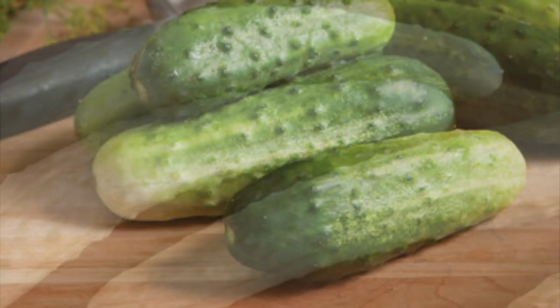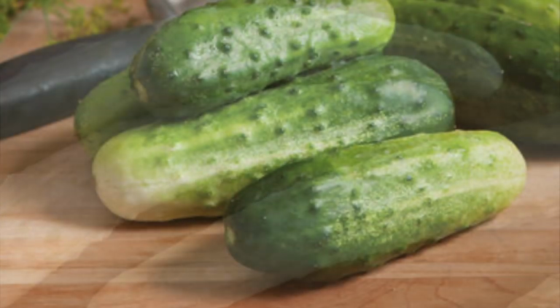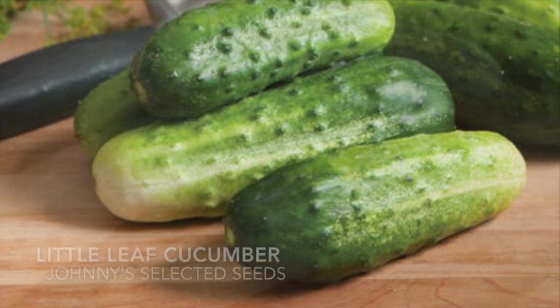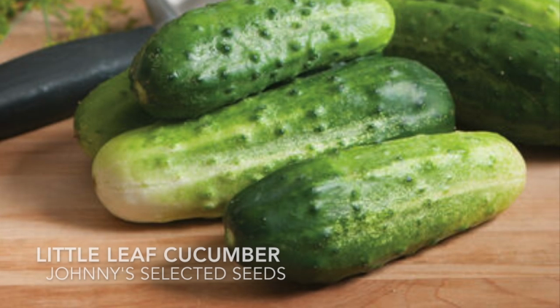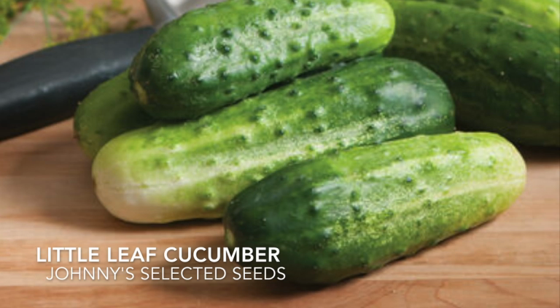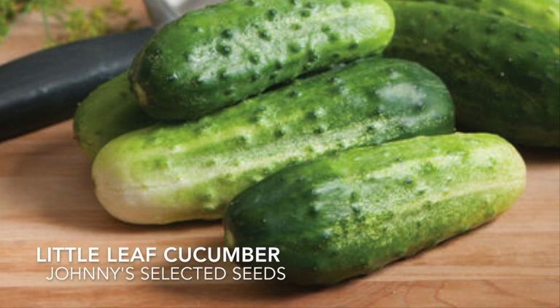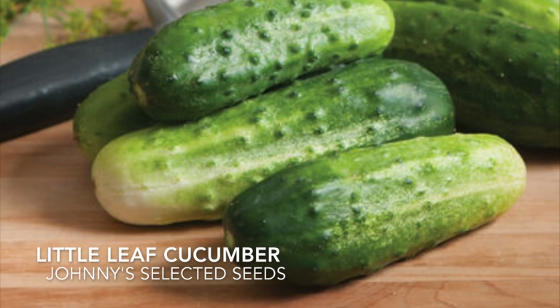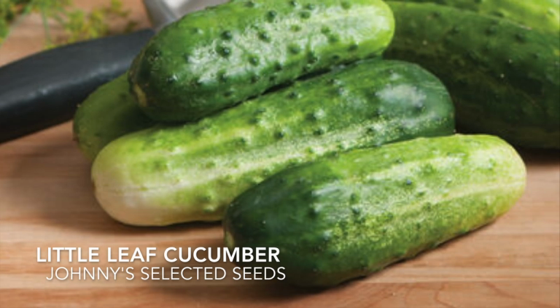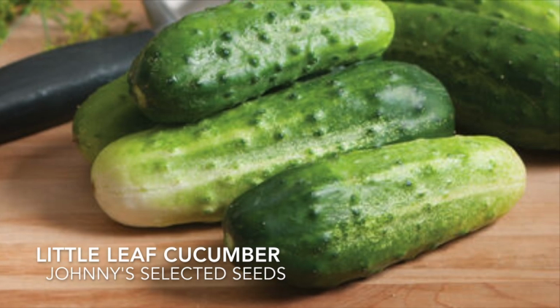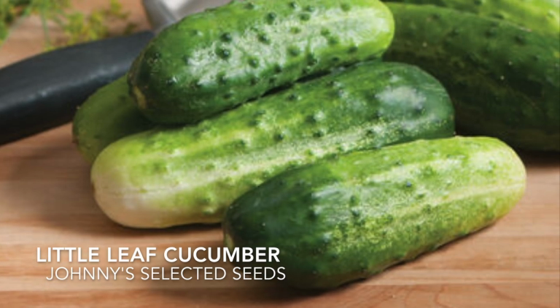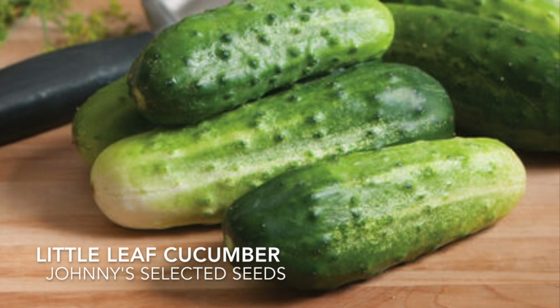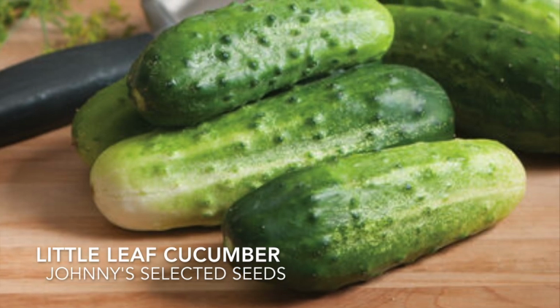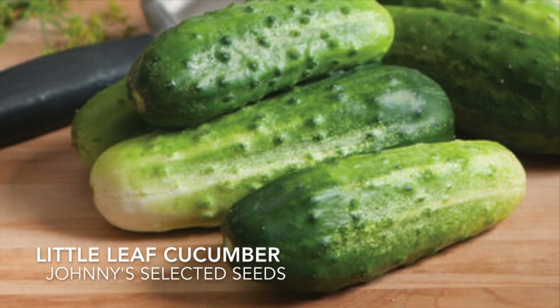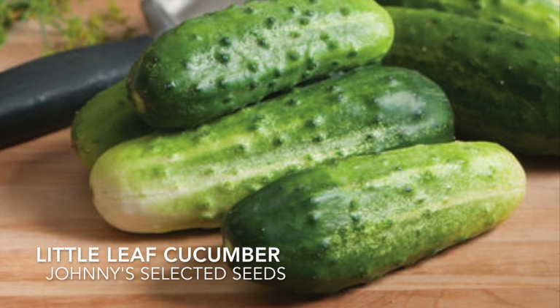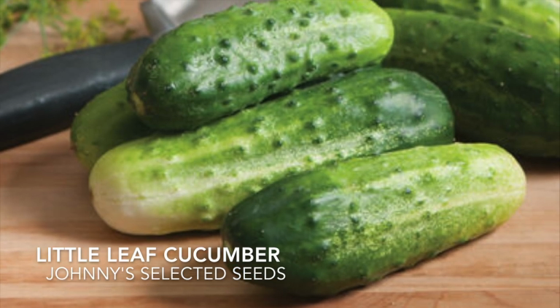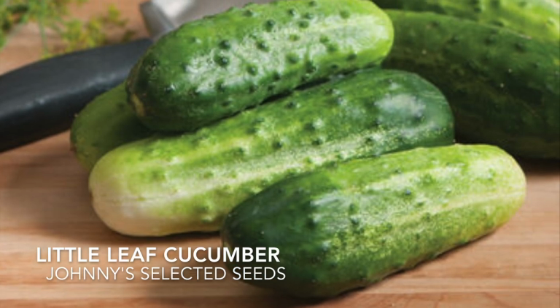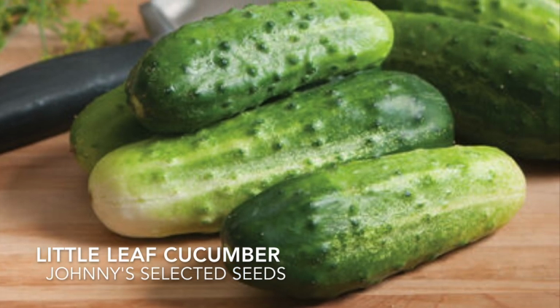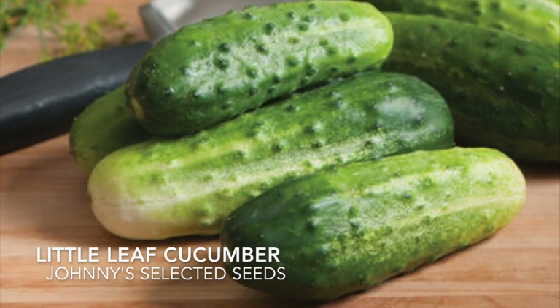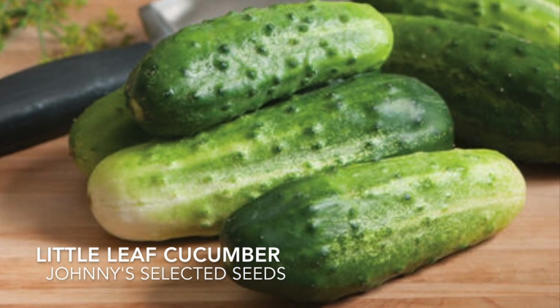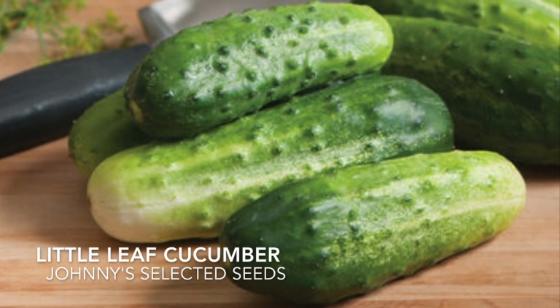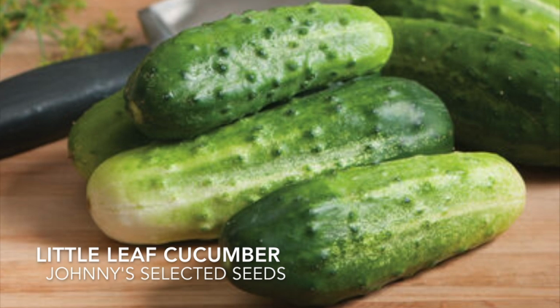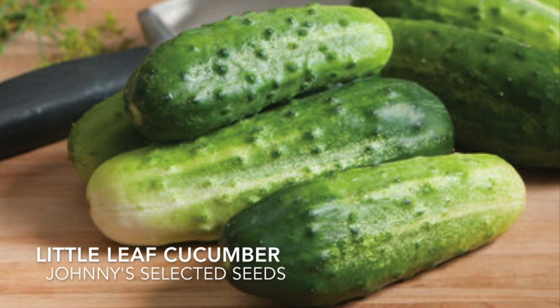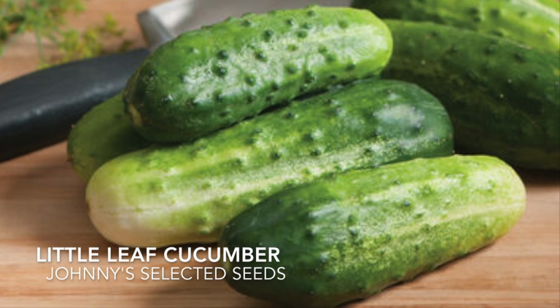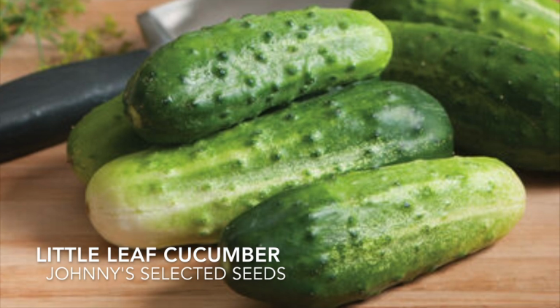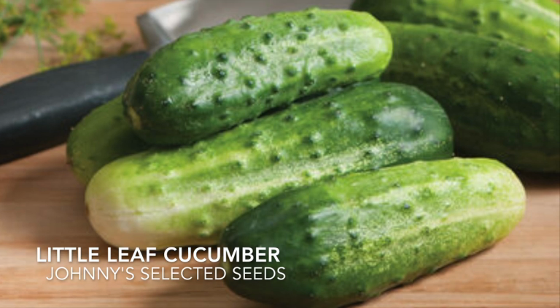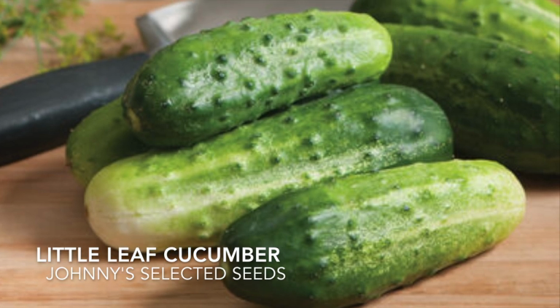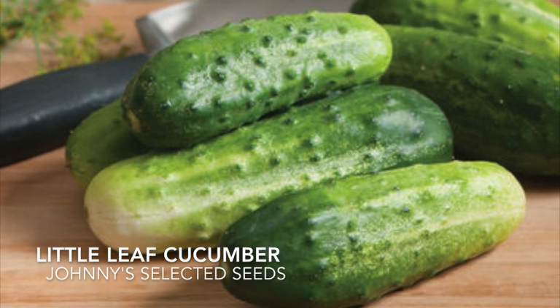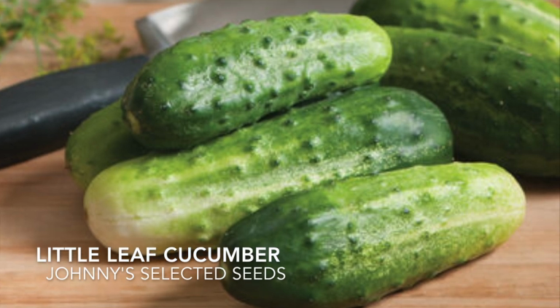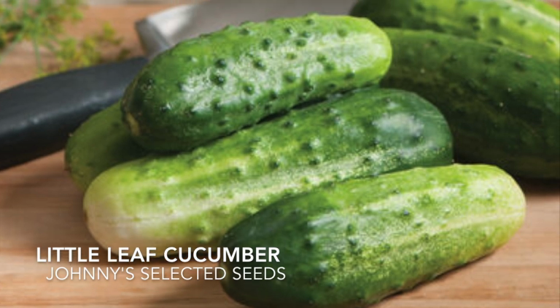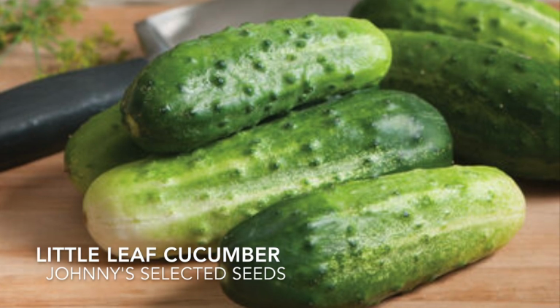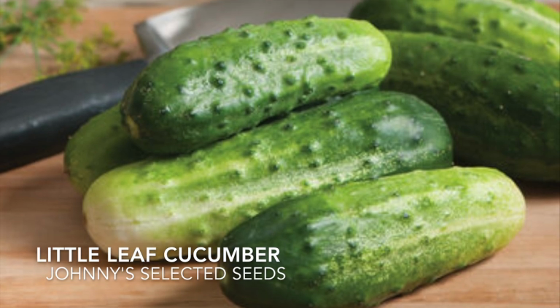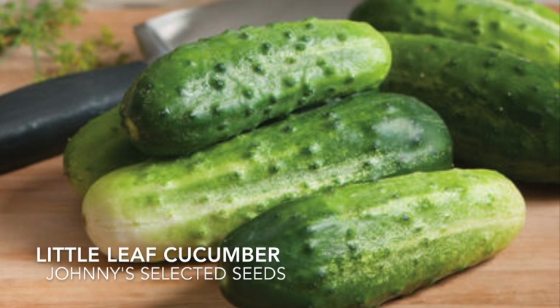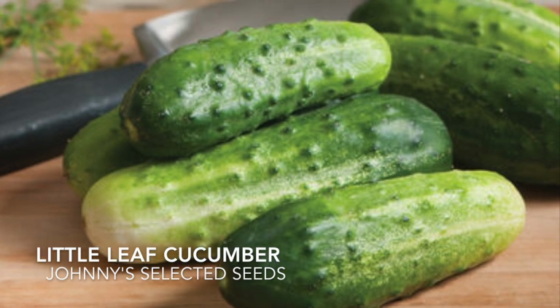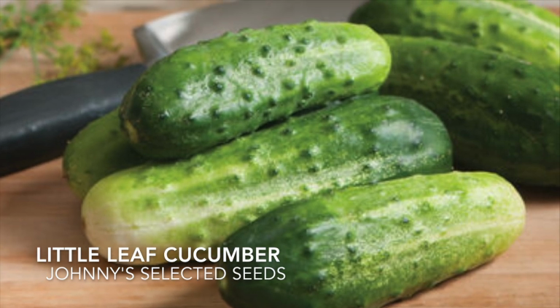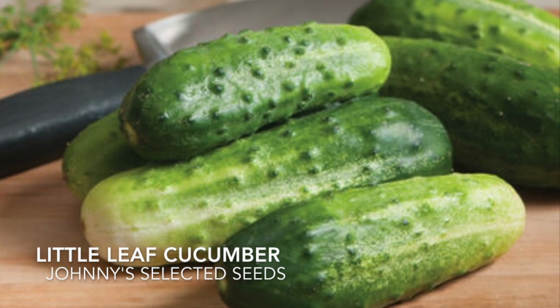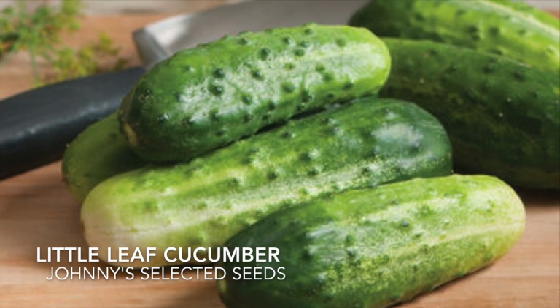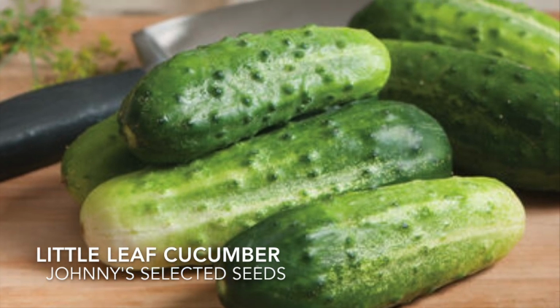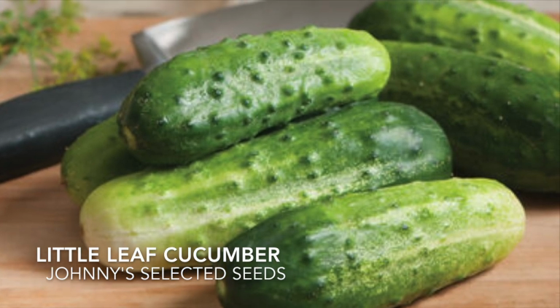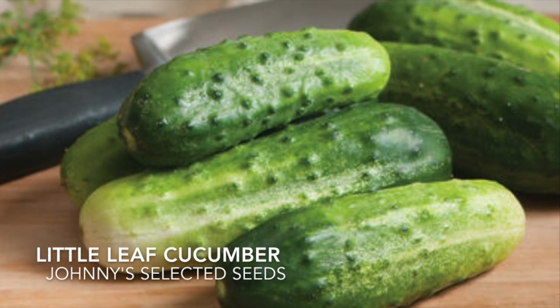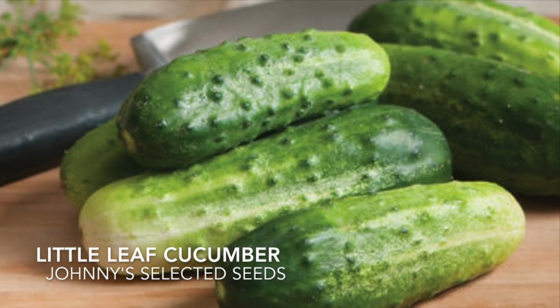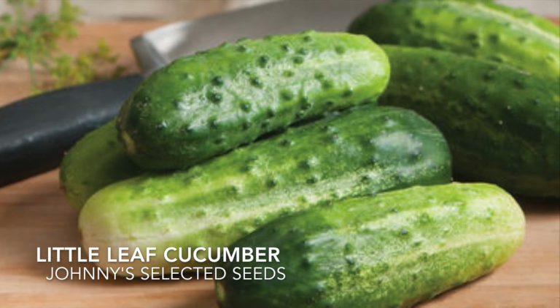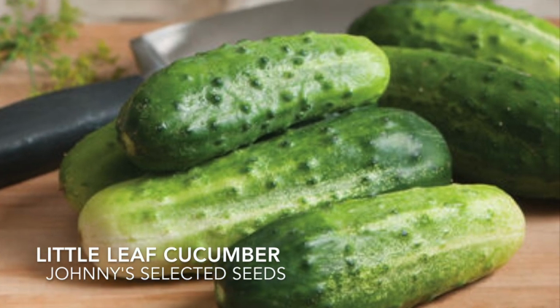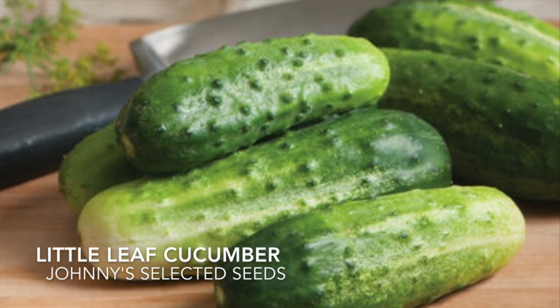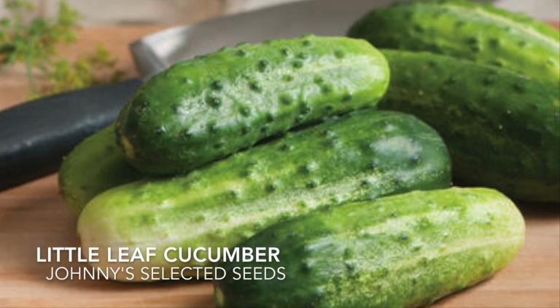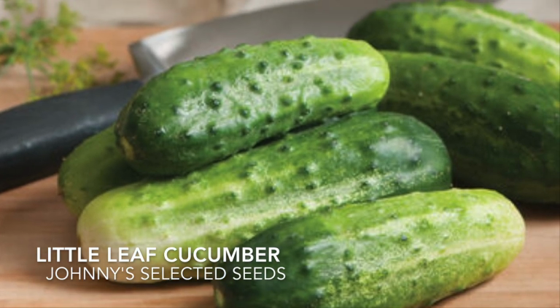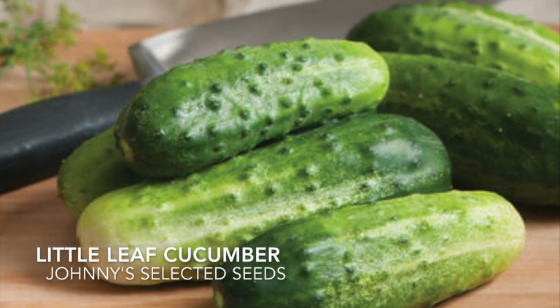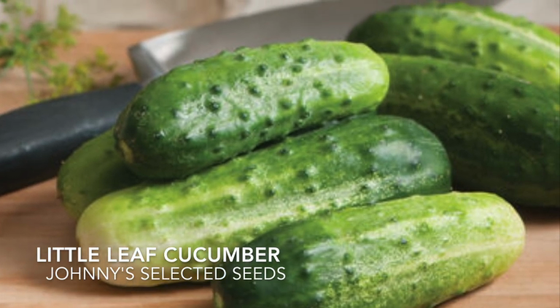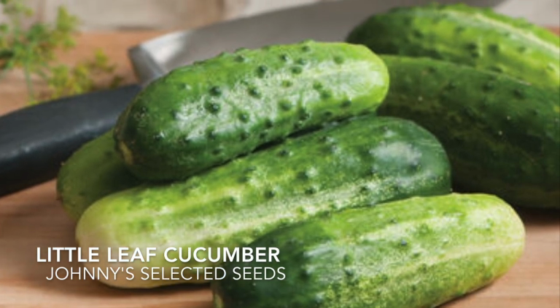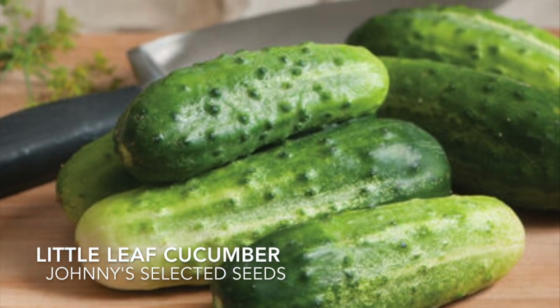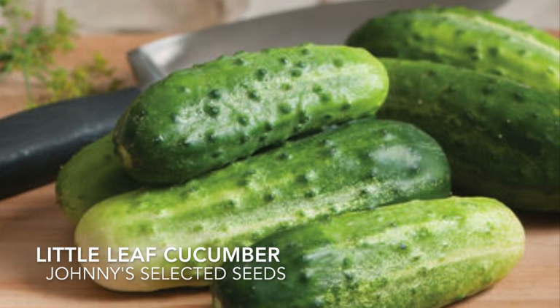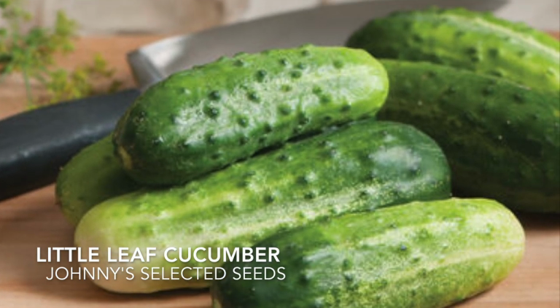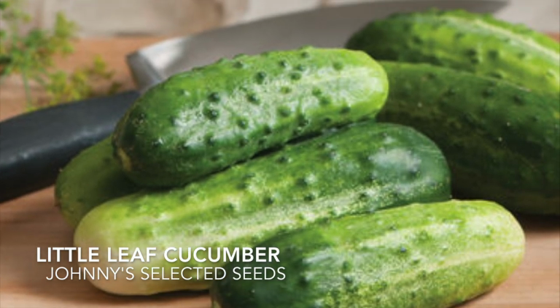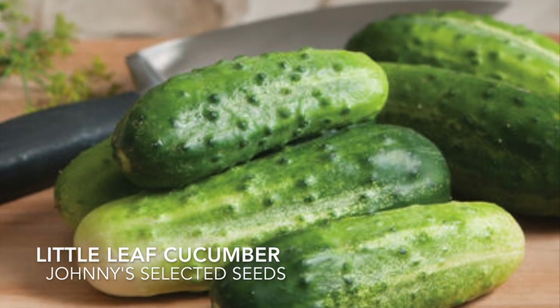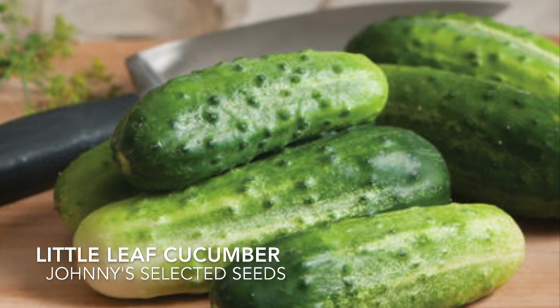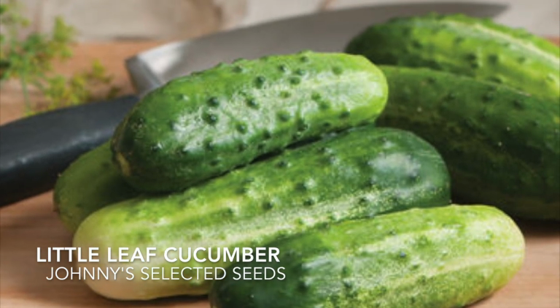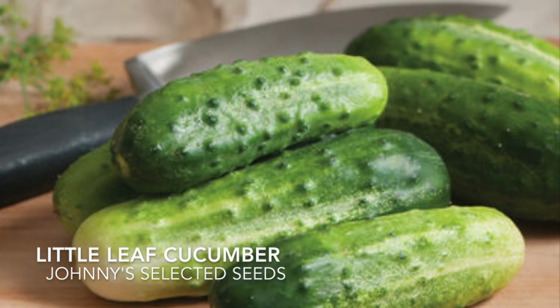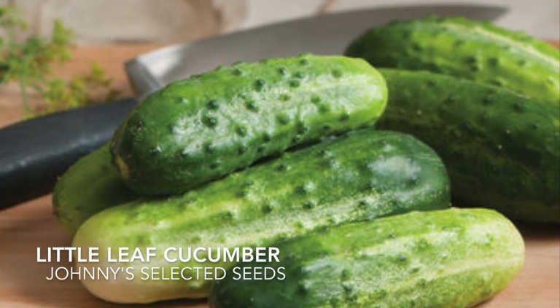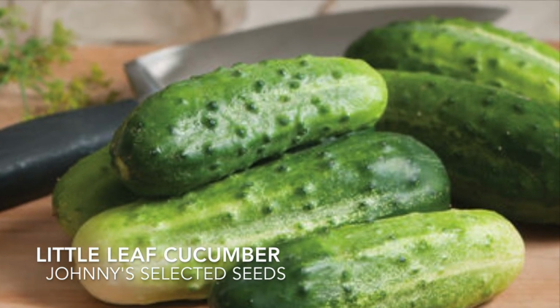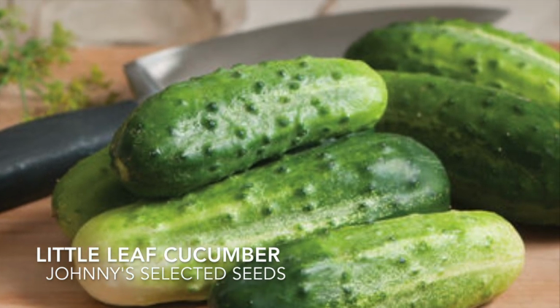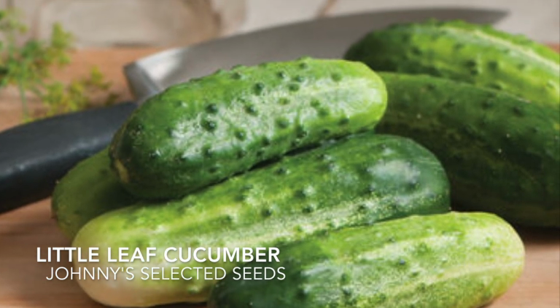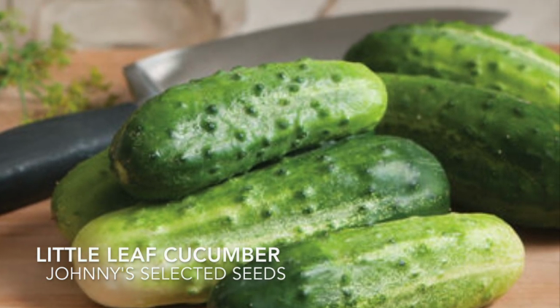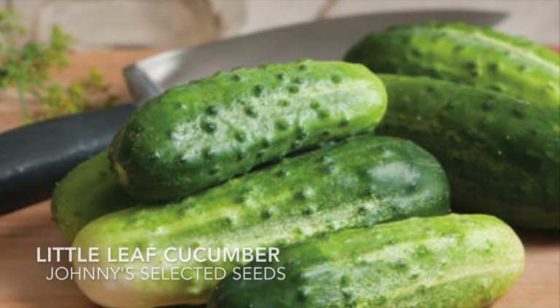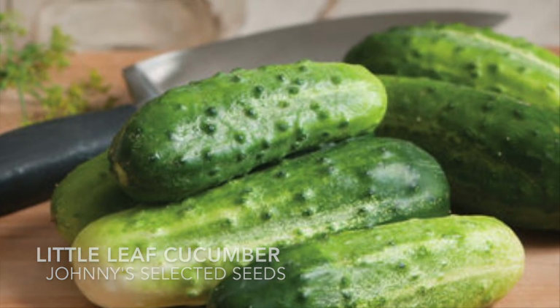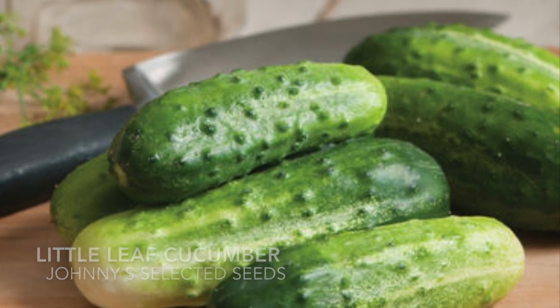This cucumber is disease resistant and stress tolerant. It gets three to five inches and it's perfect for pickling.